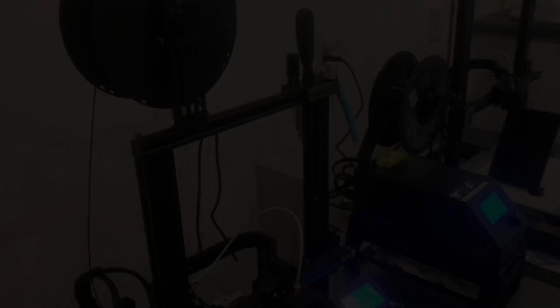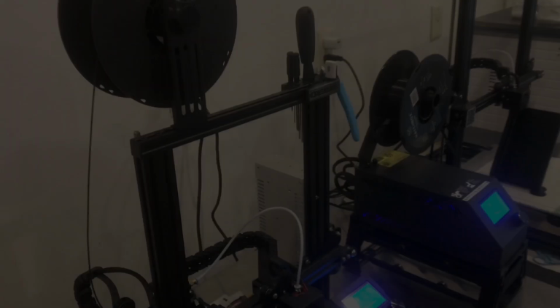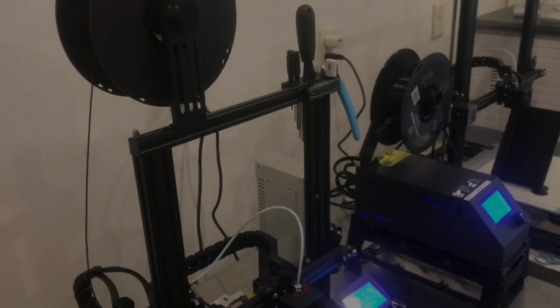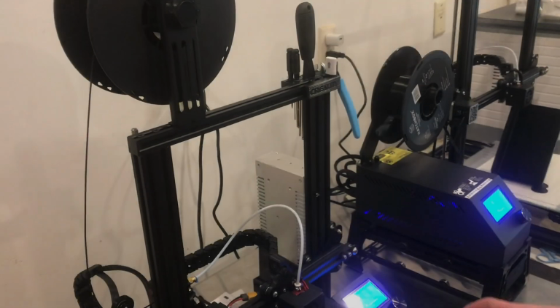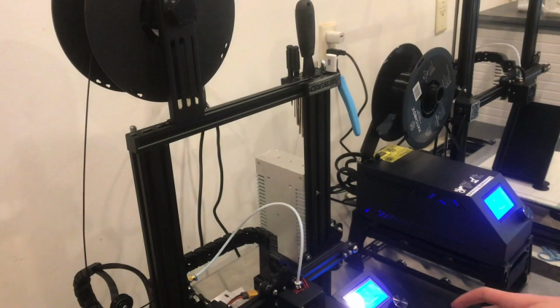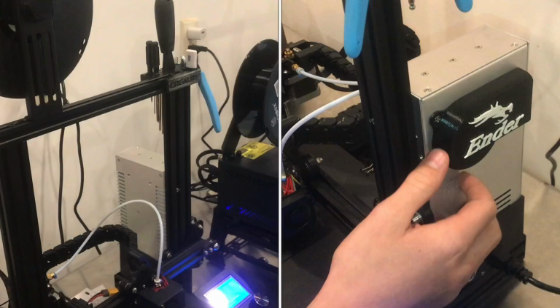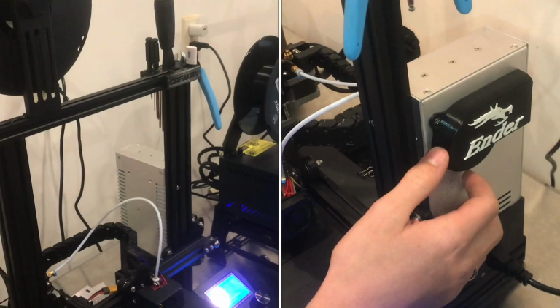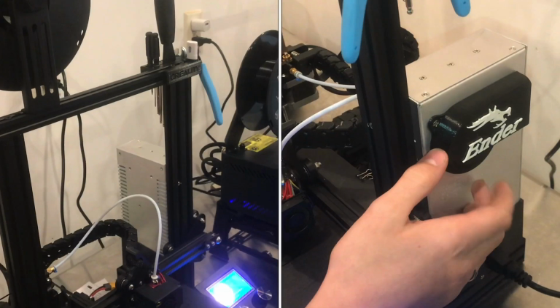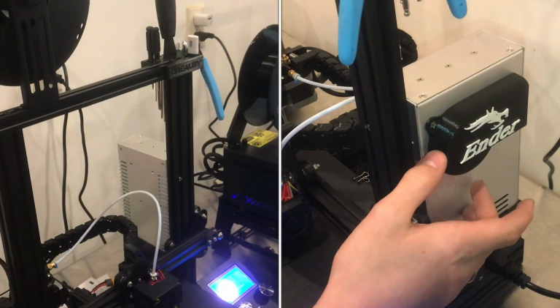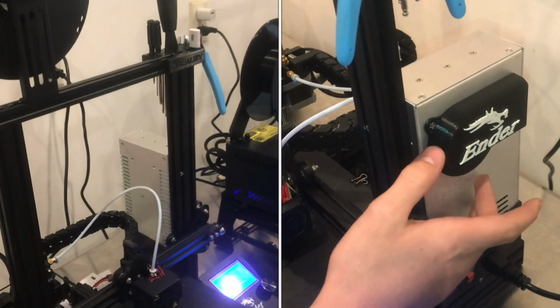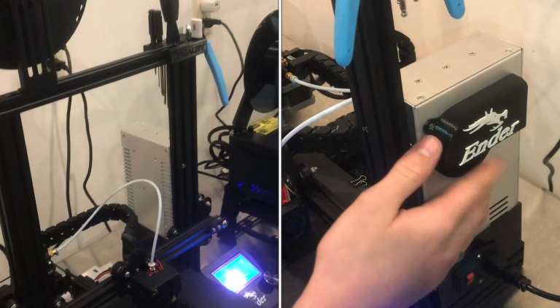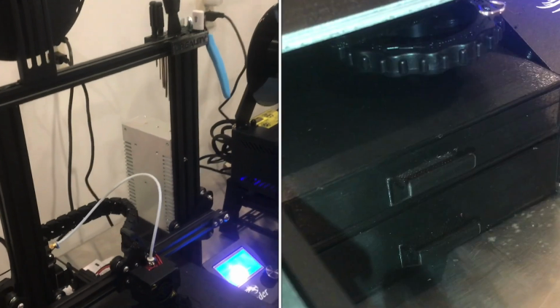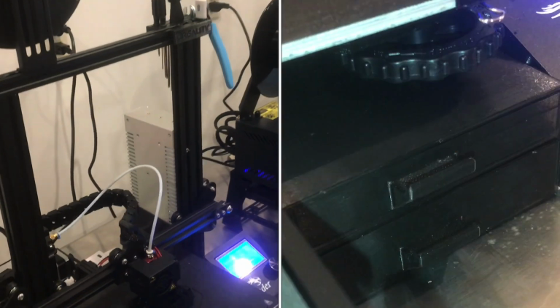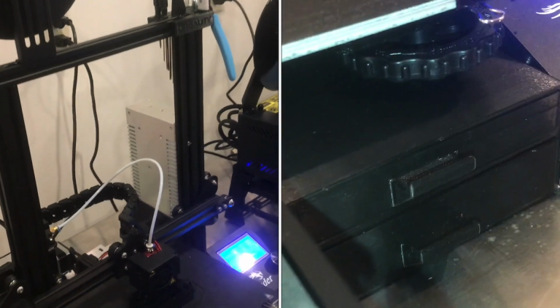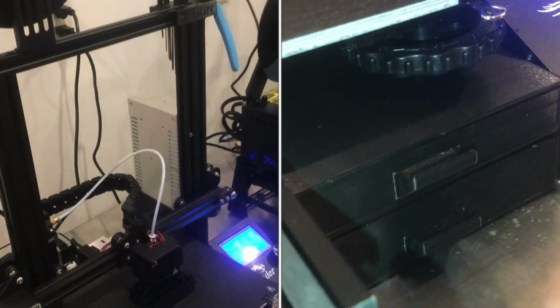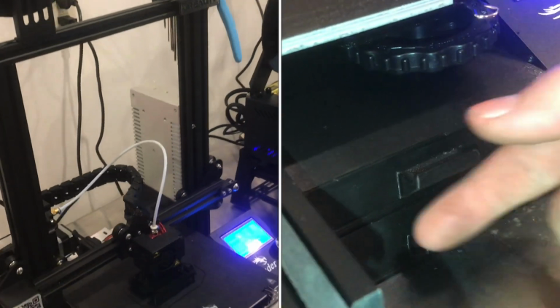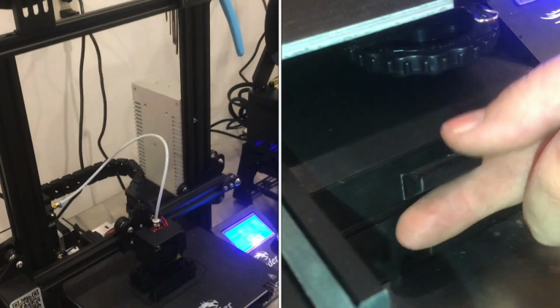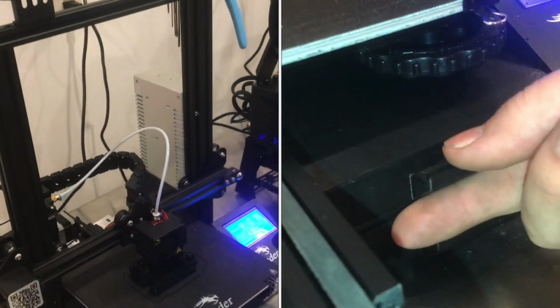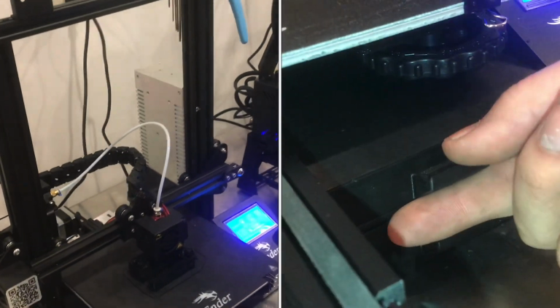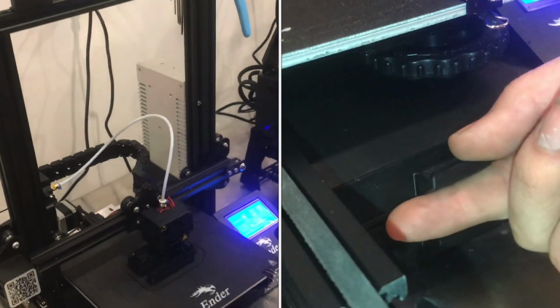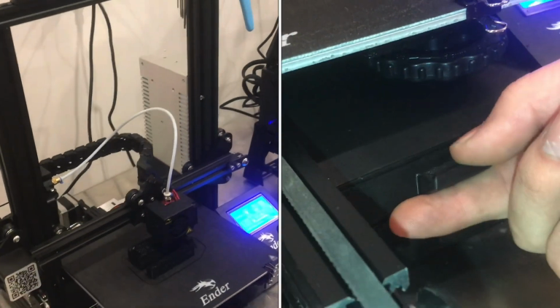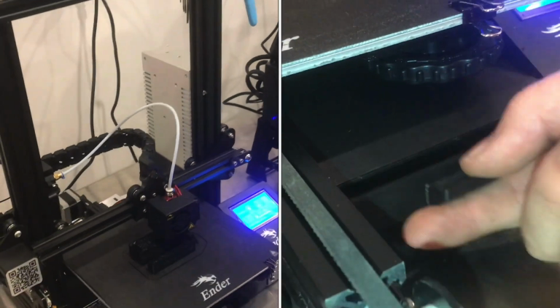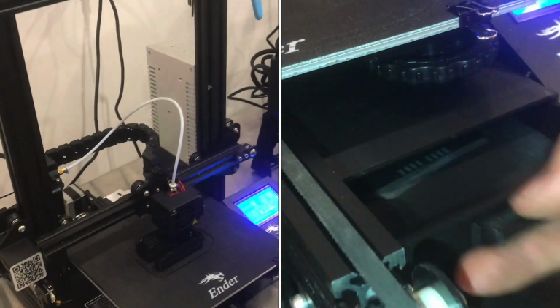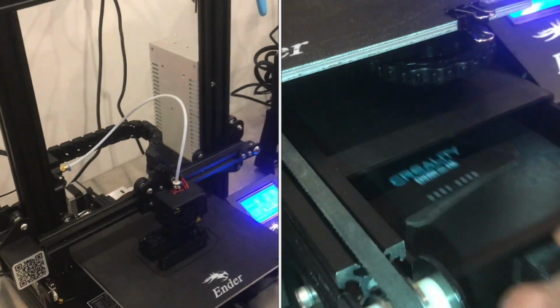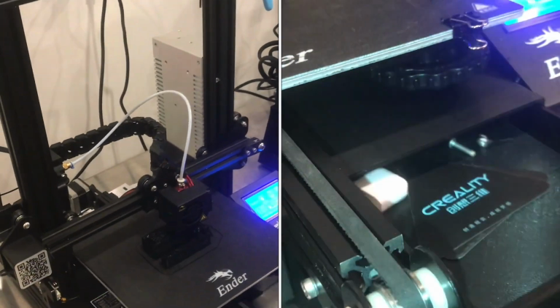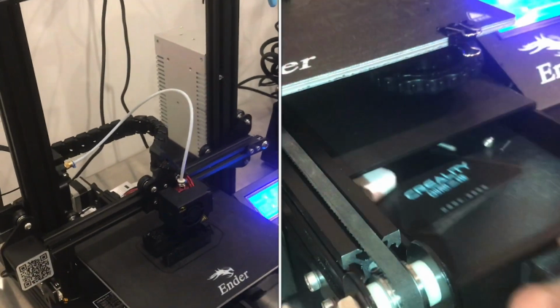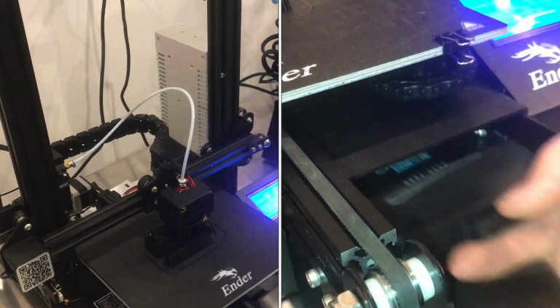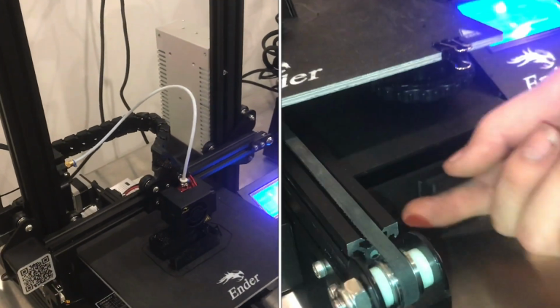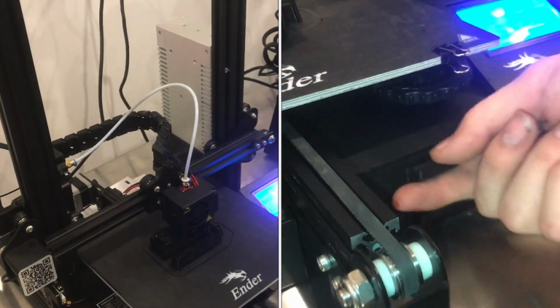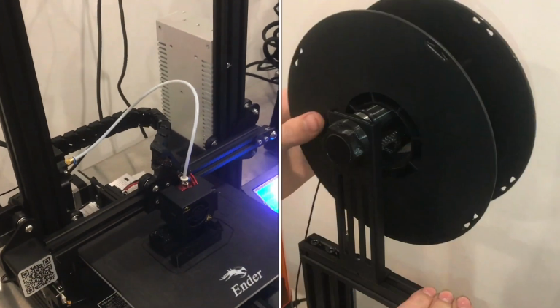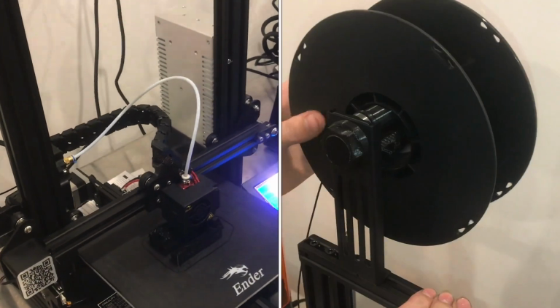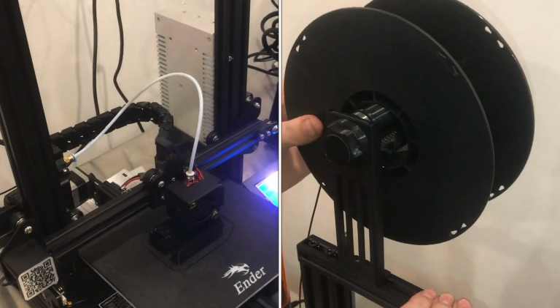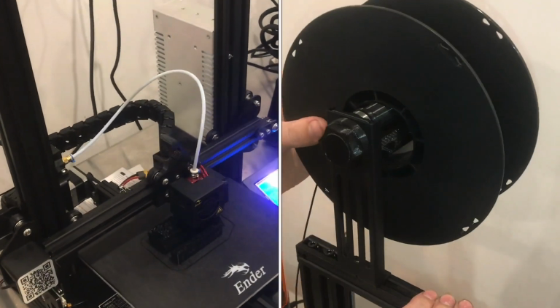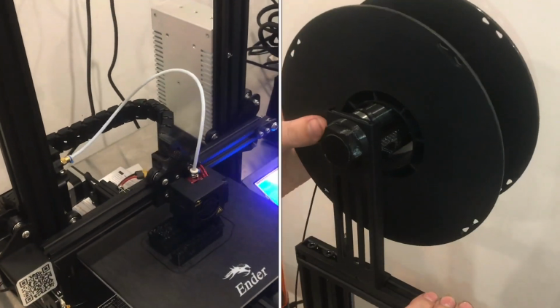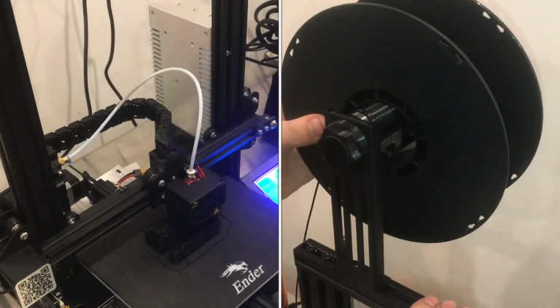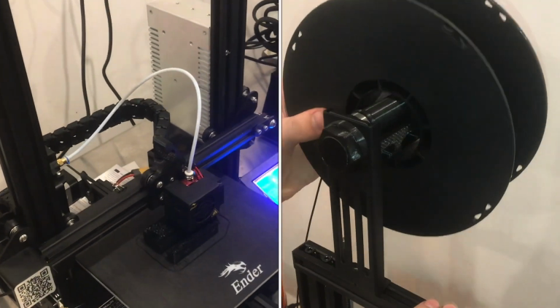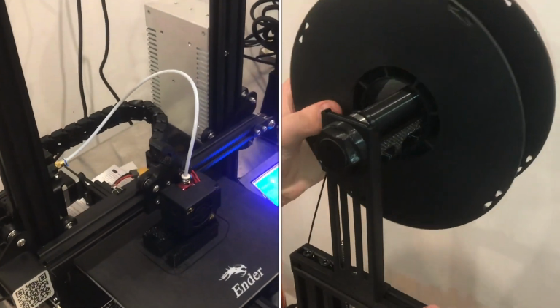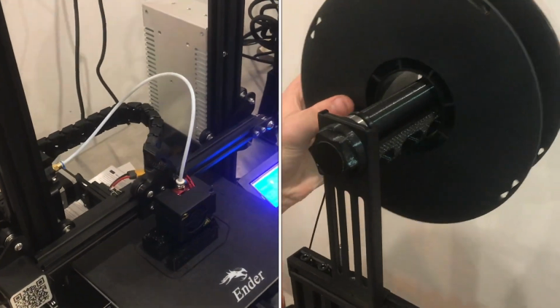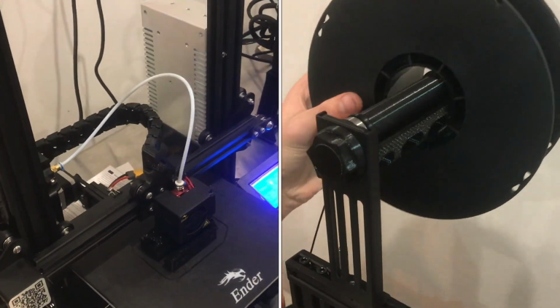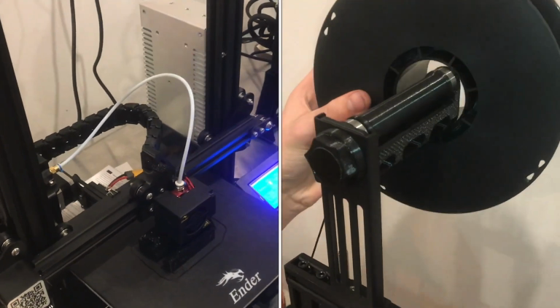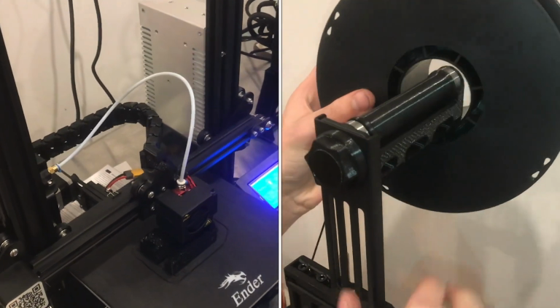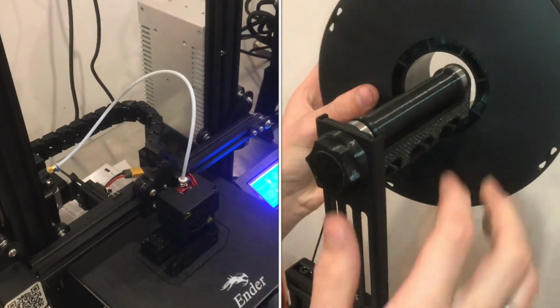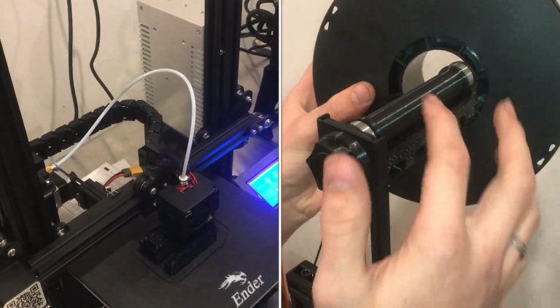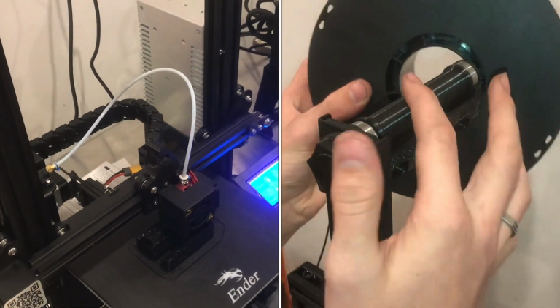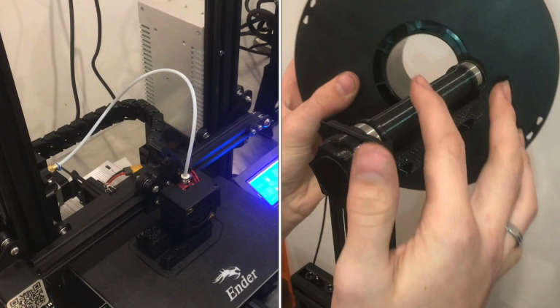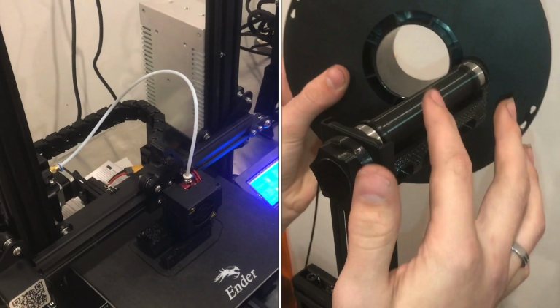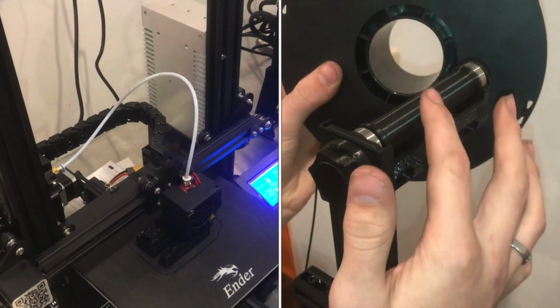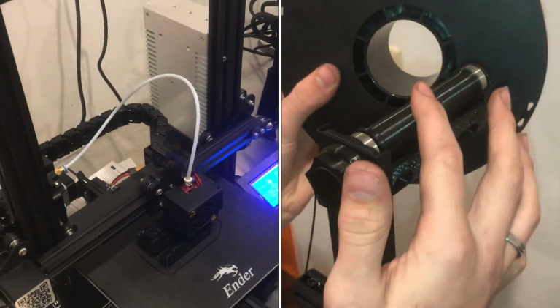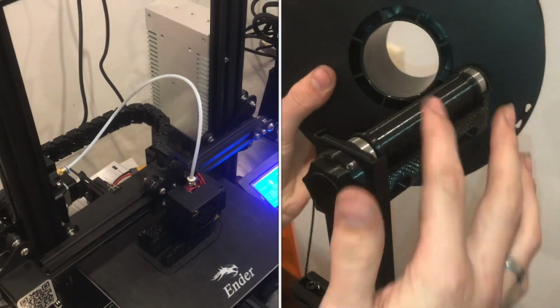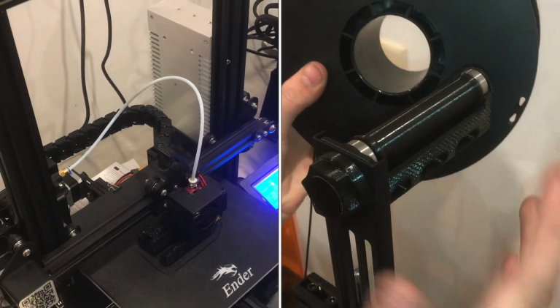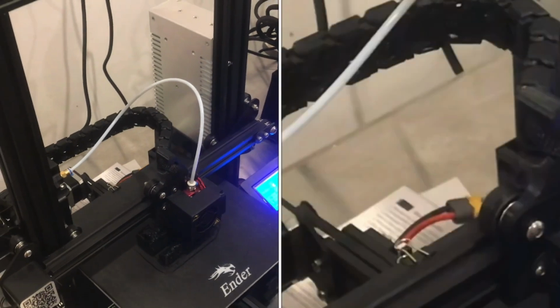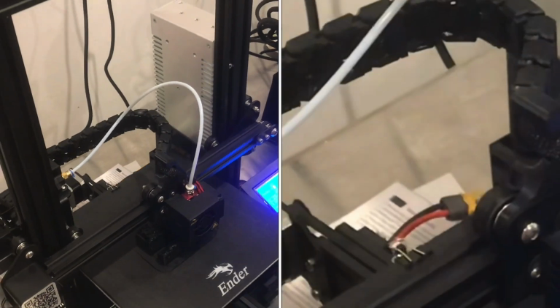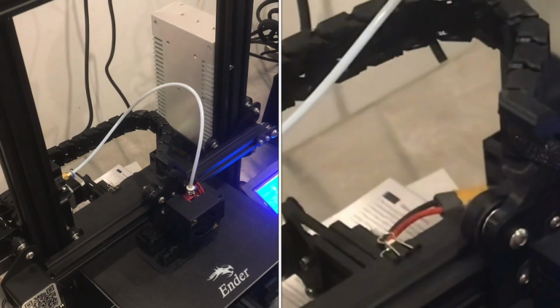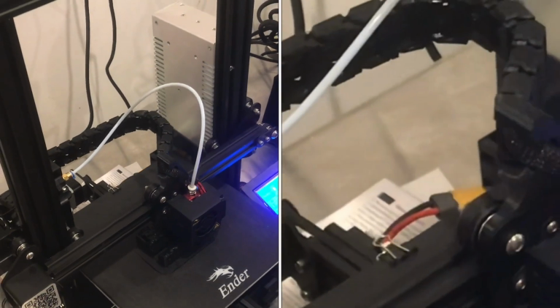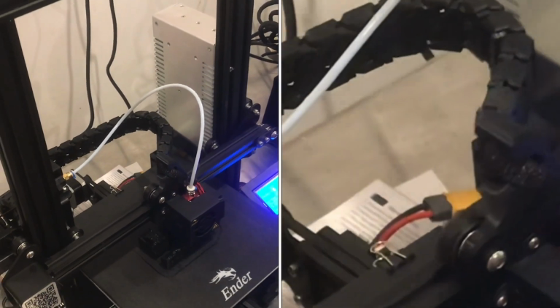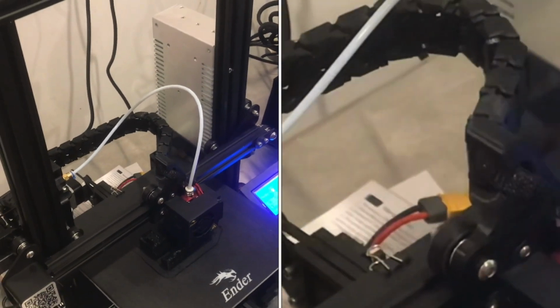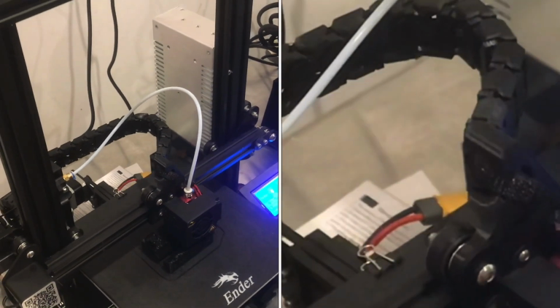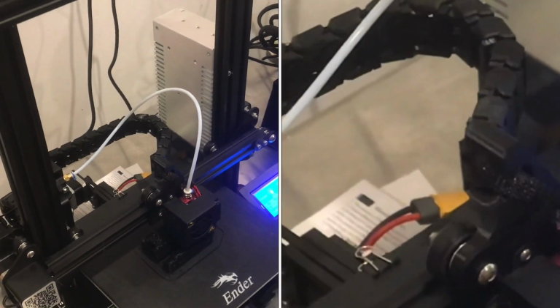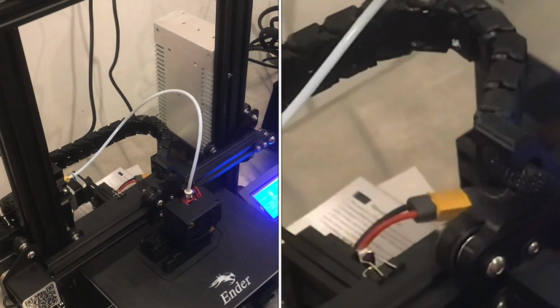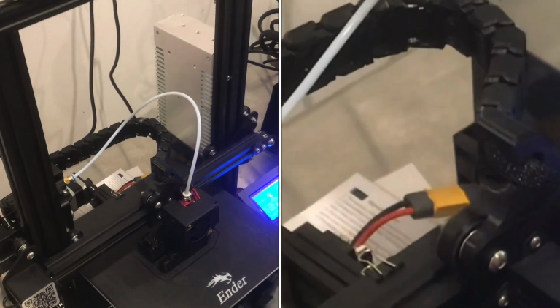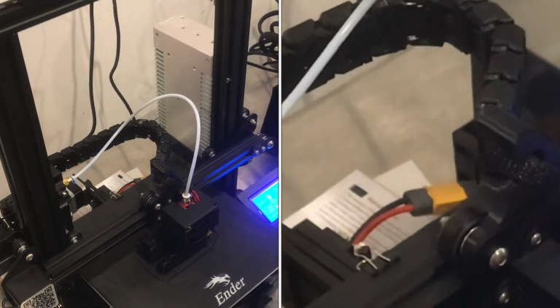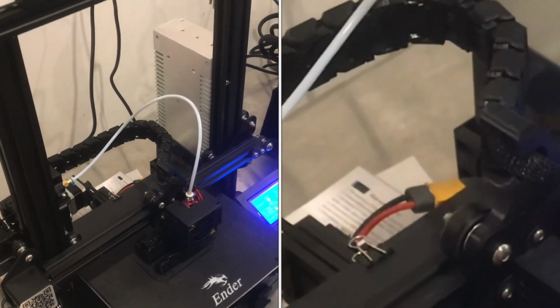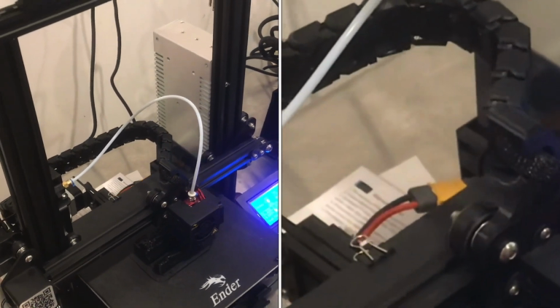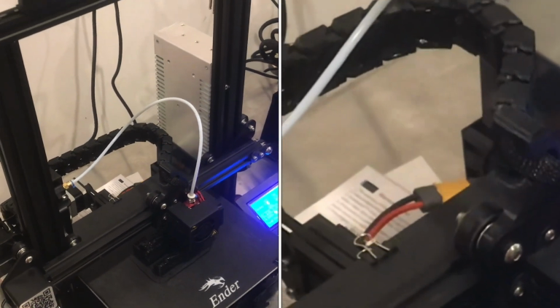With this Ender machine, there are so many different modifications that you can do. Thingiverse just has pages and pages of things that people have designed.